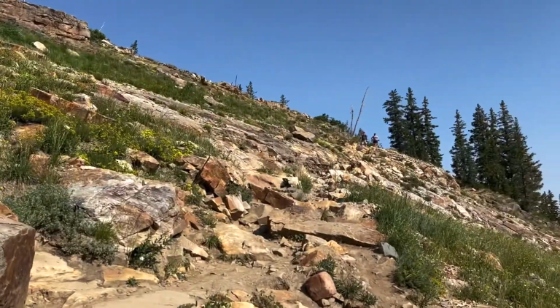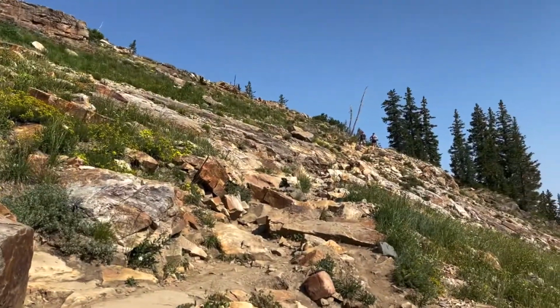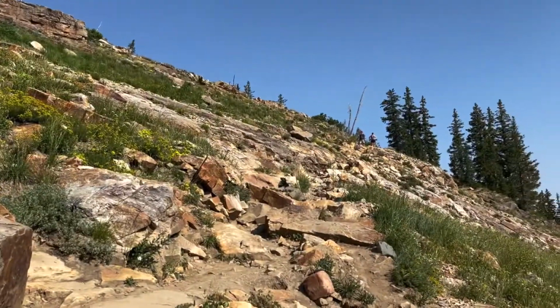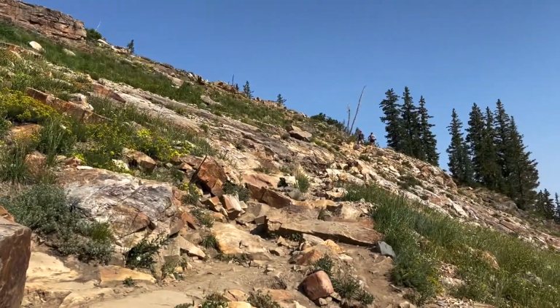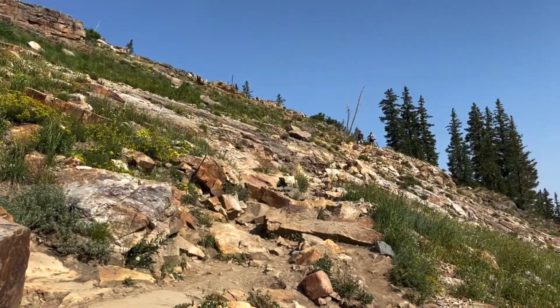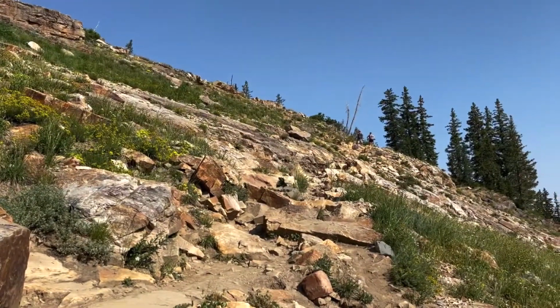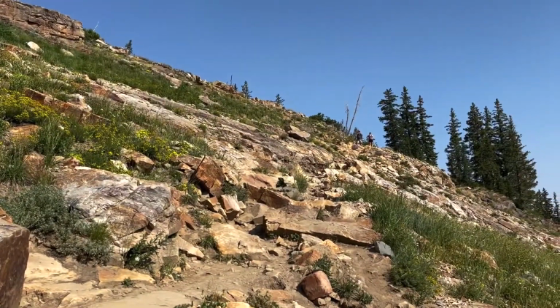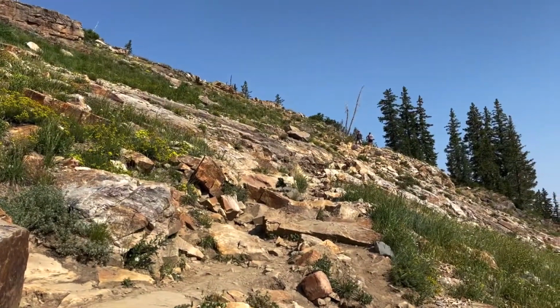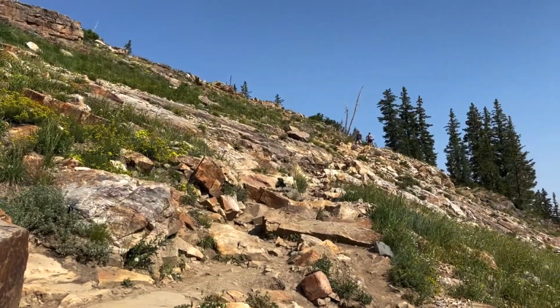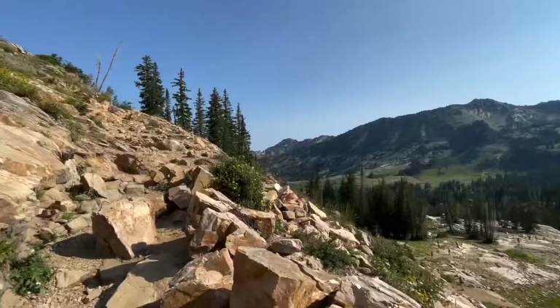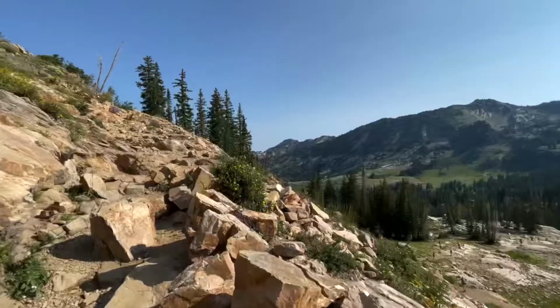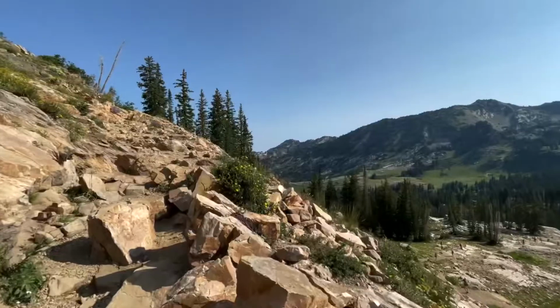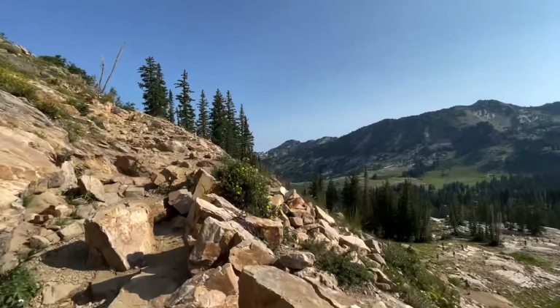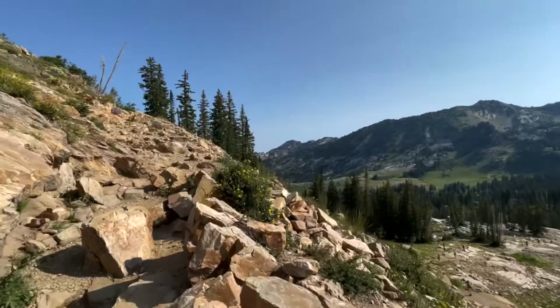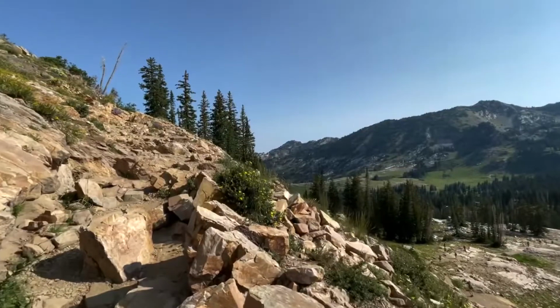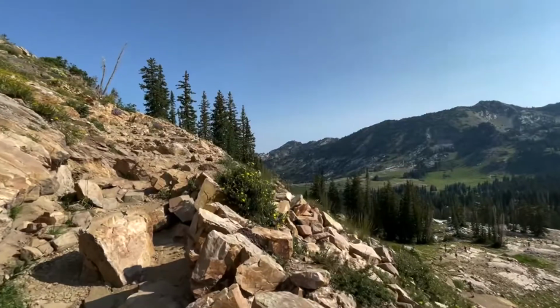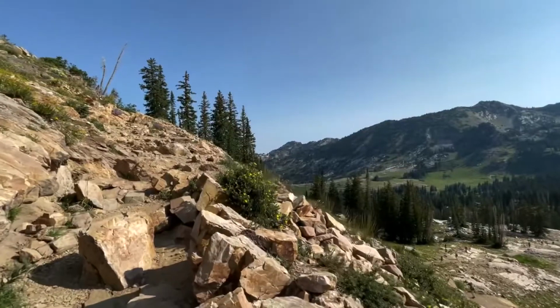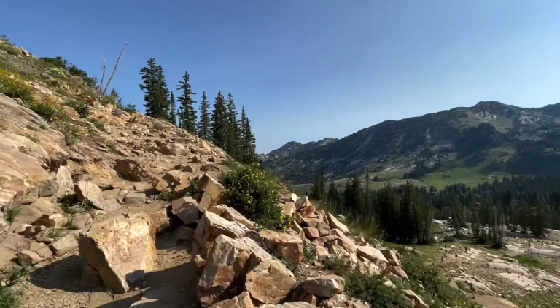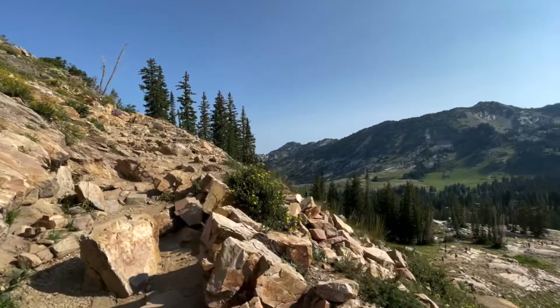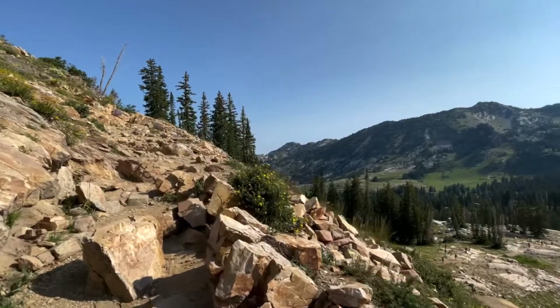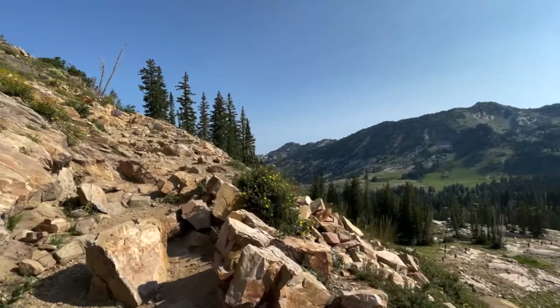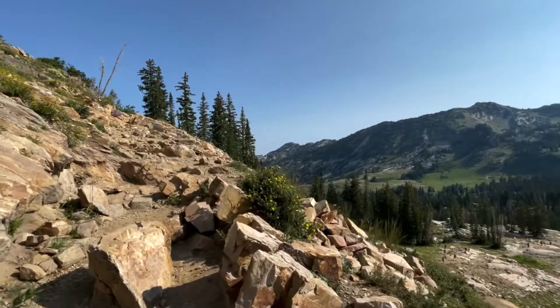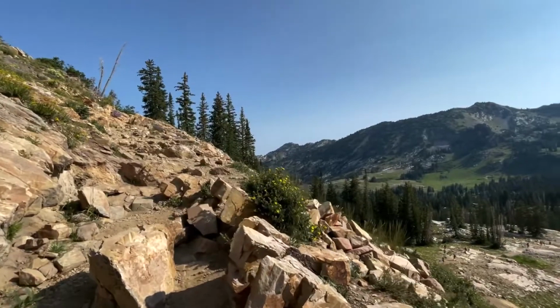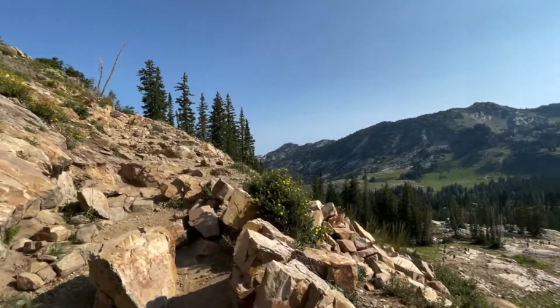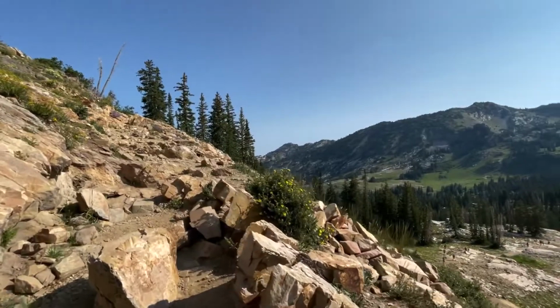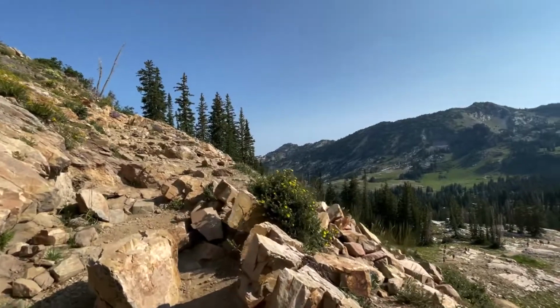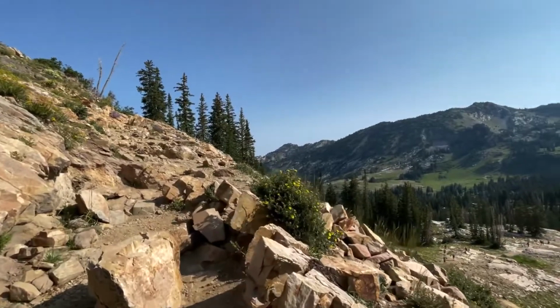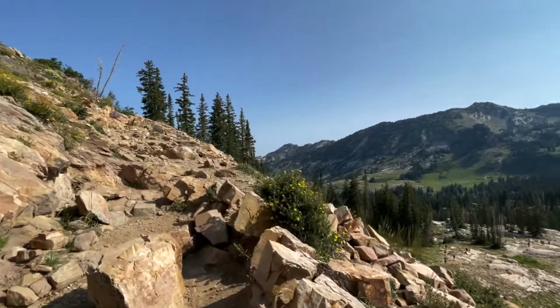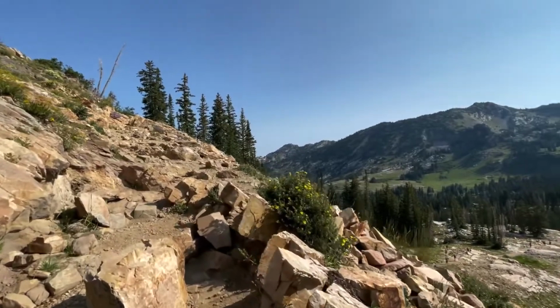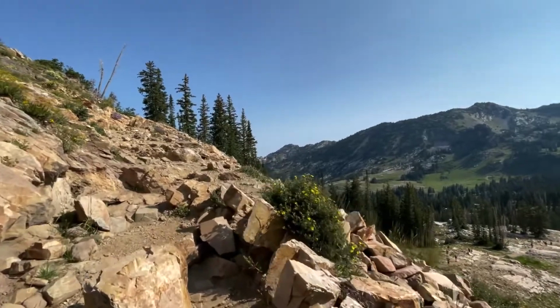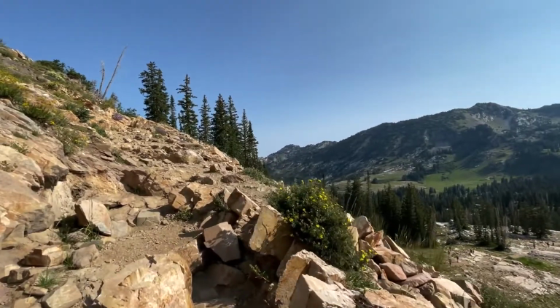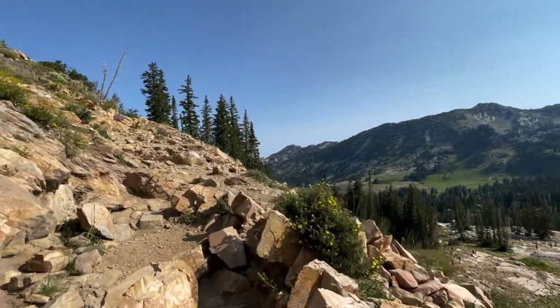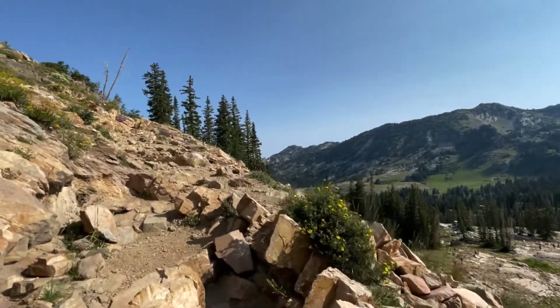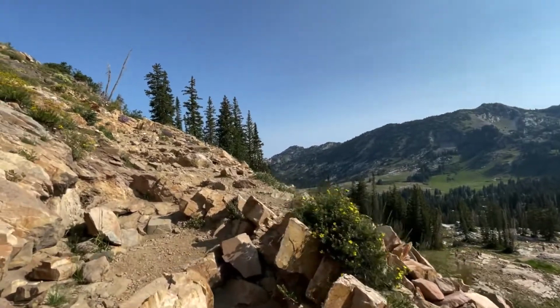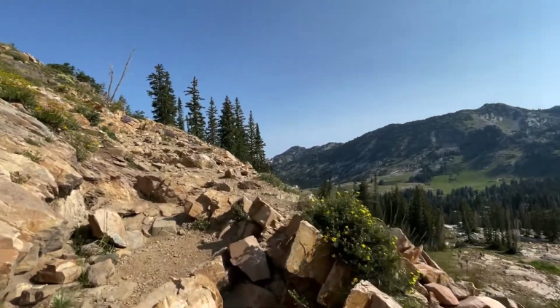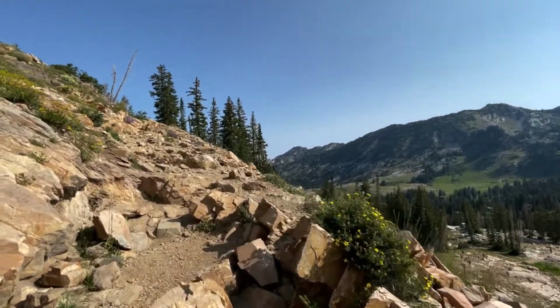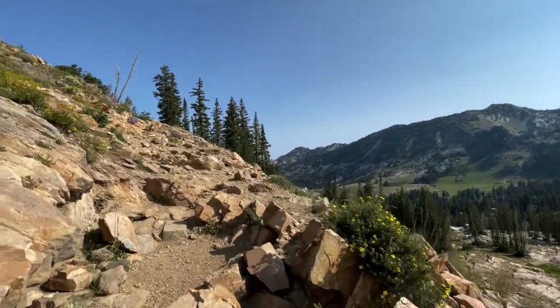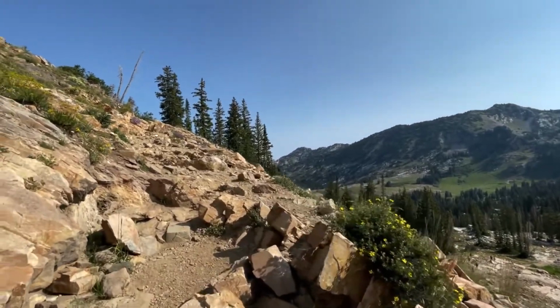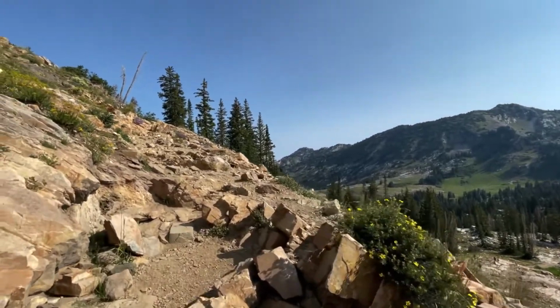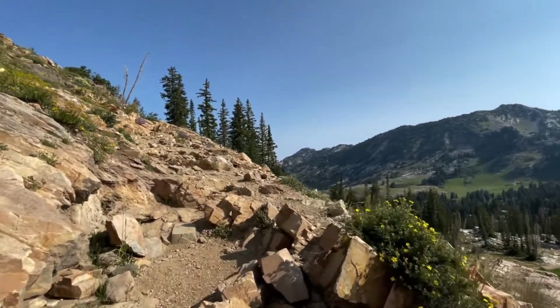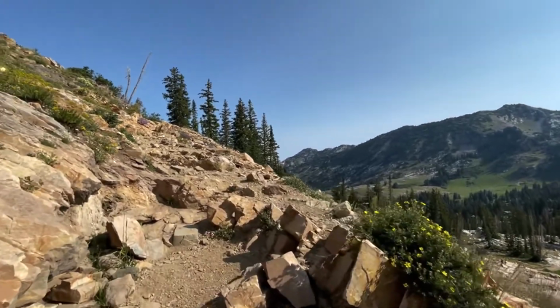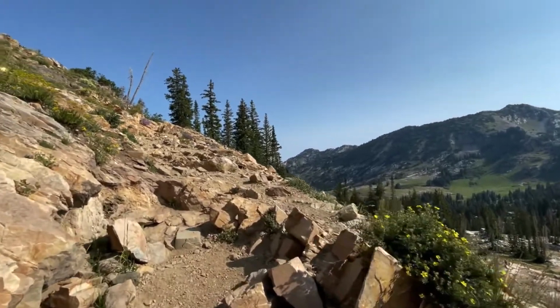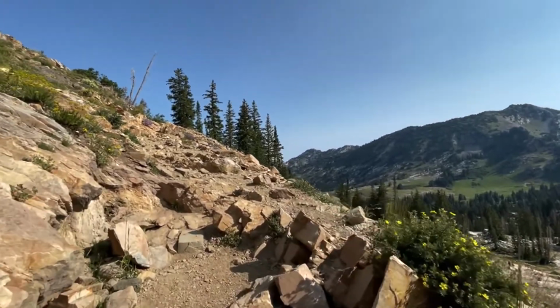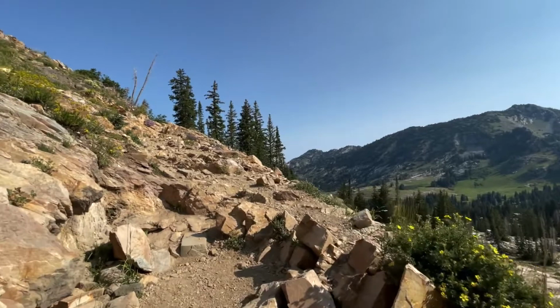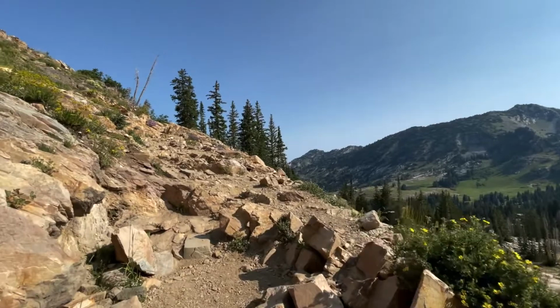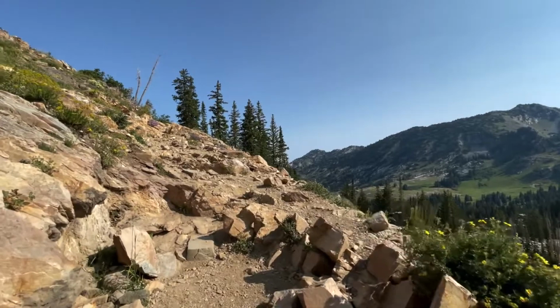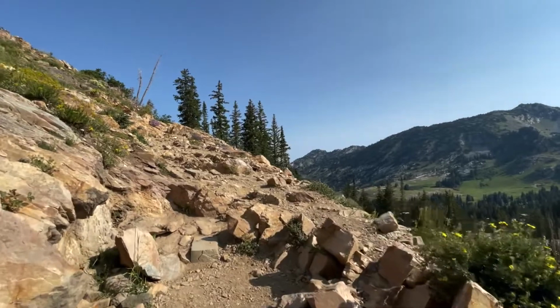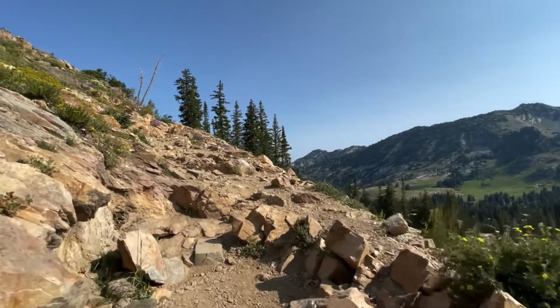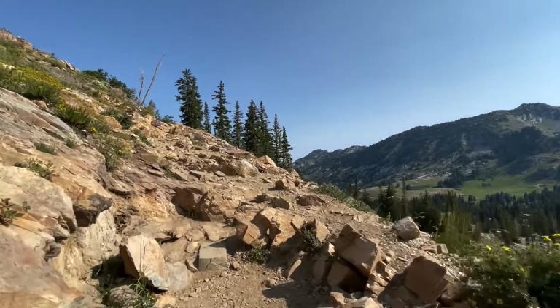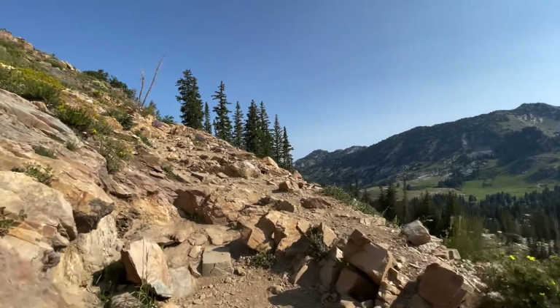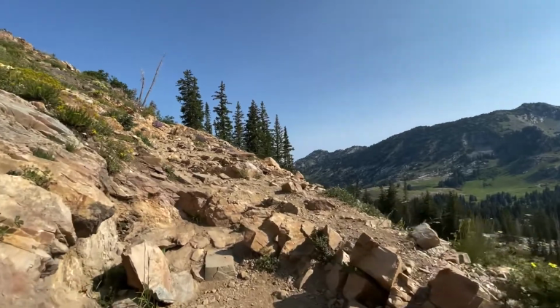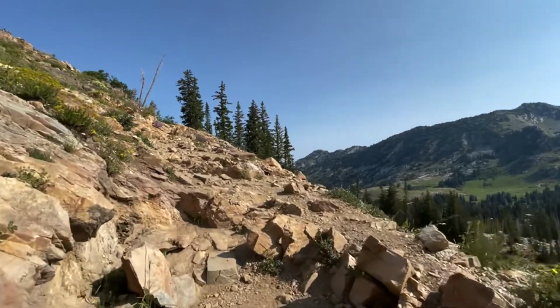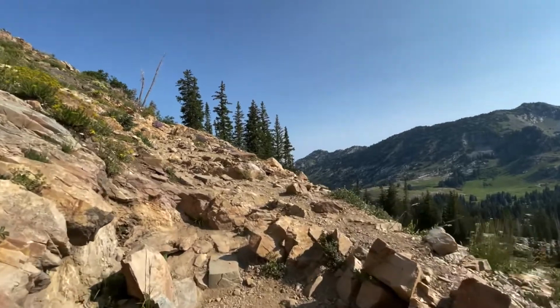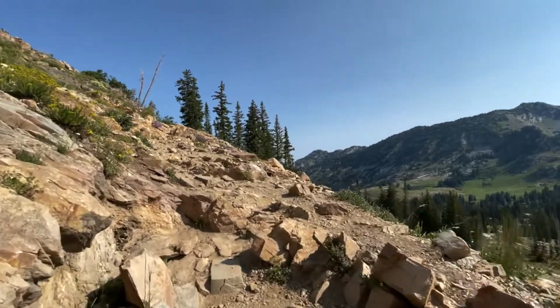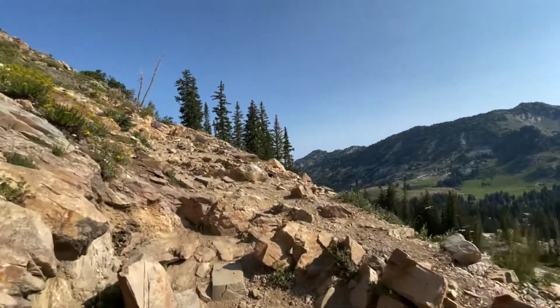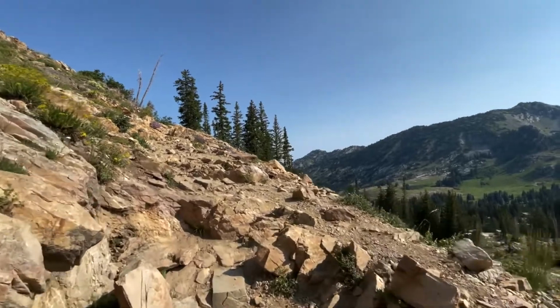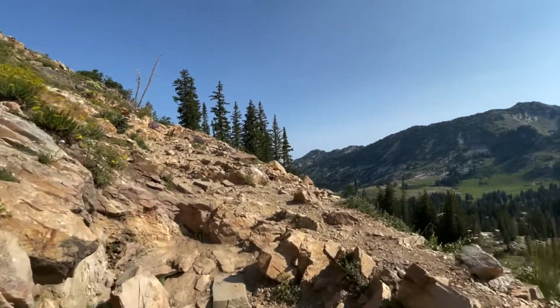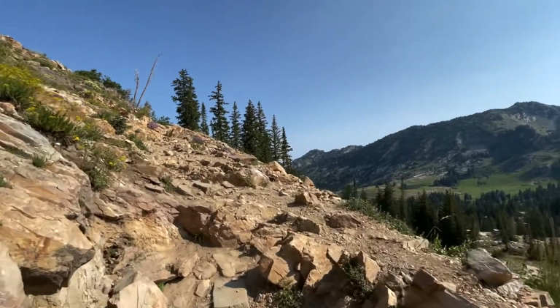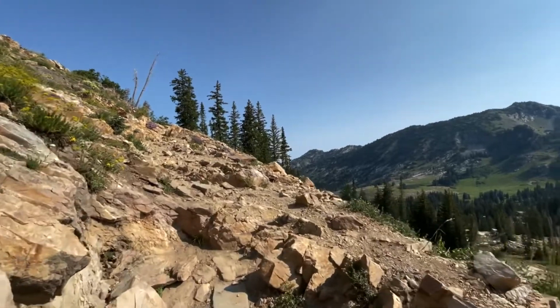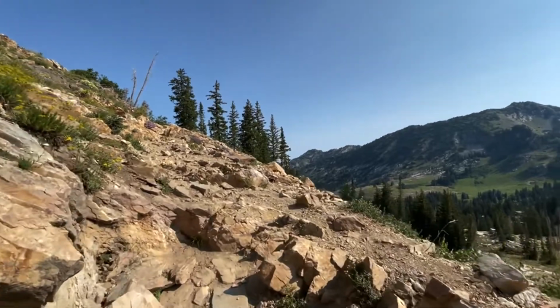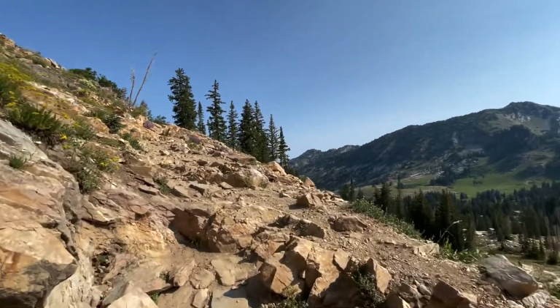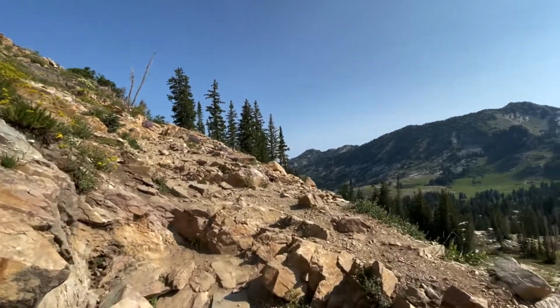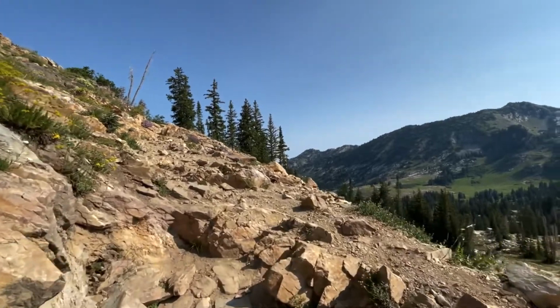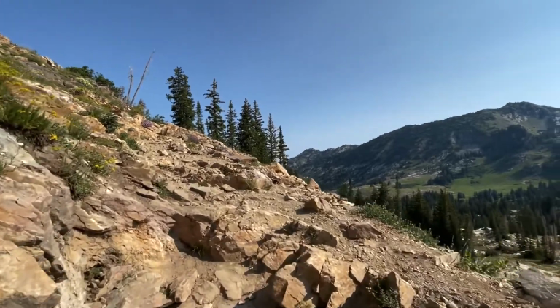There's about 300 feet of elevation gain on this hike, most of that in this section. Beautiful.